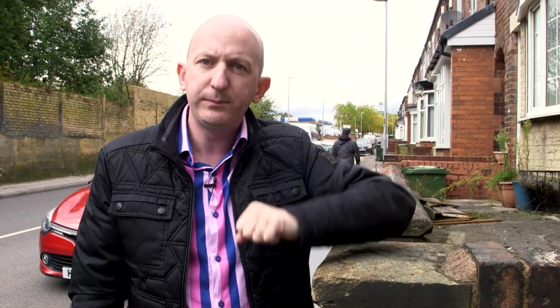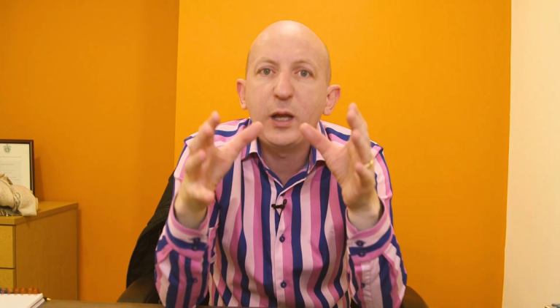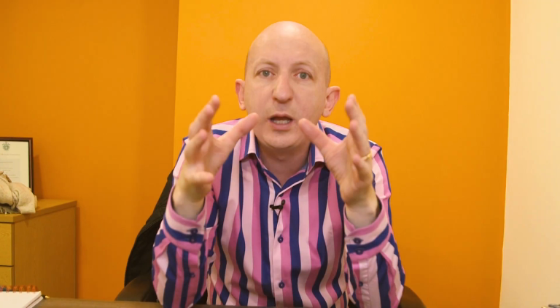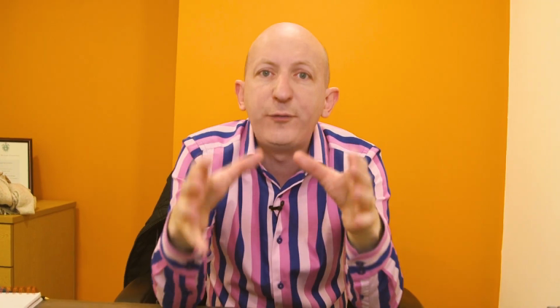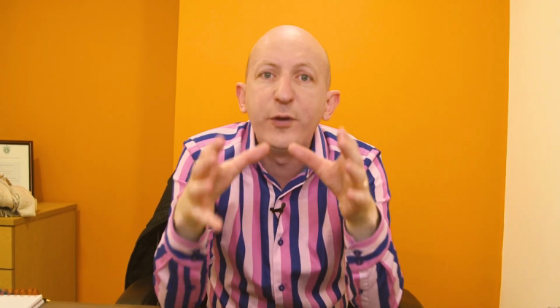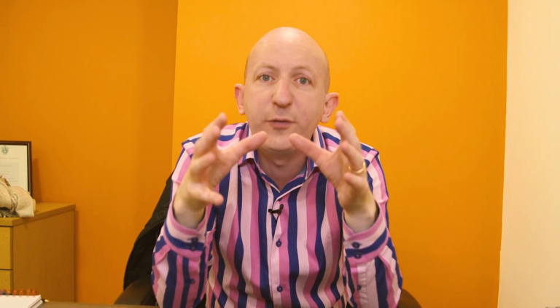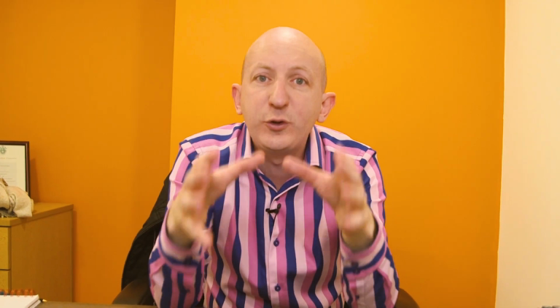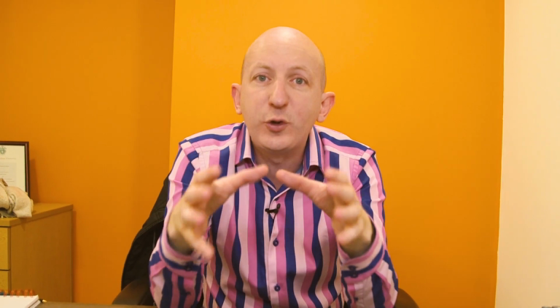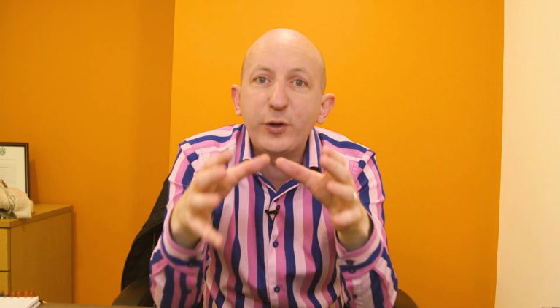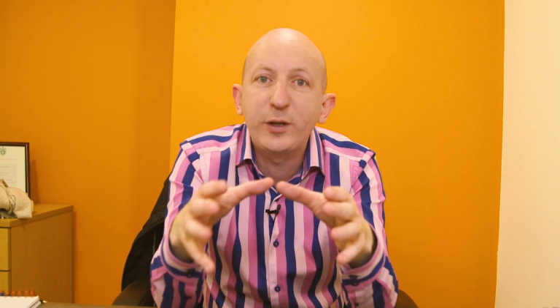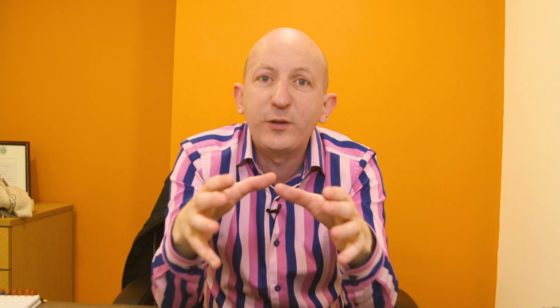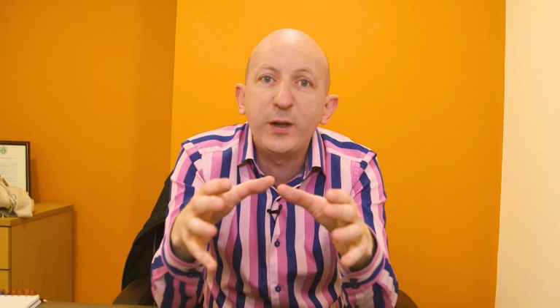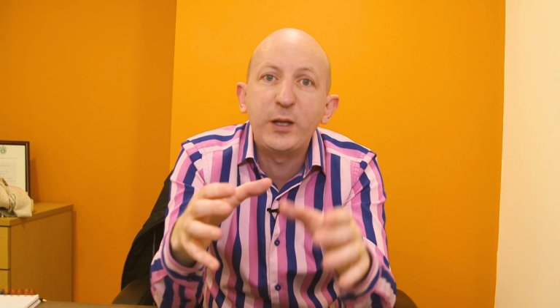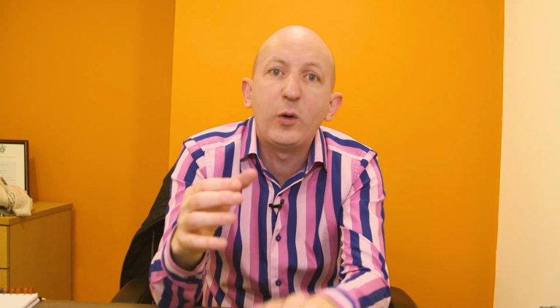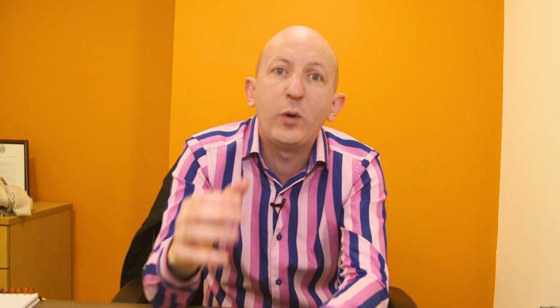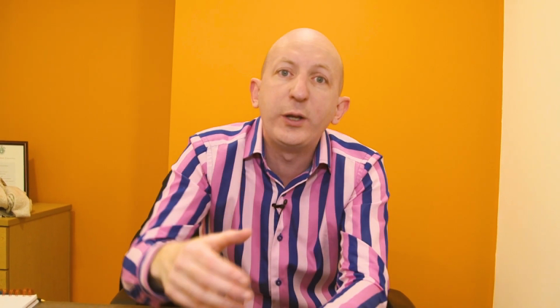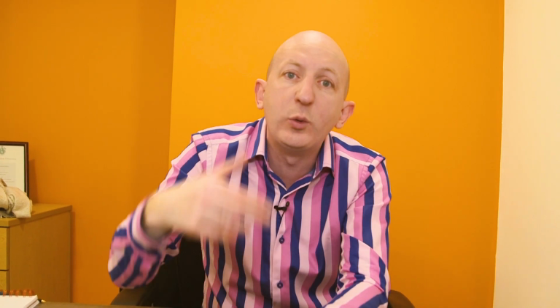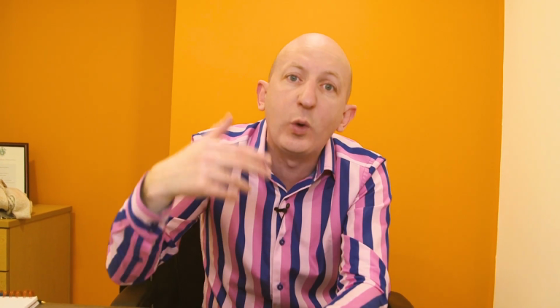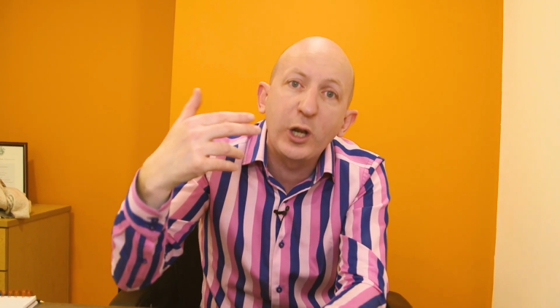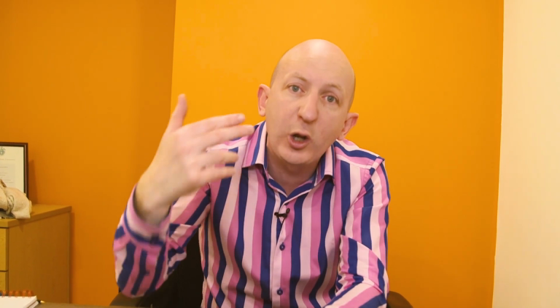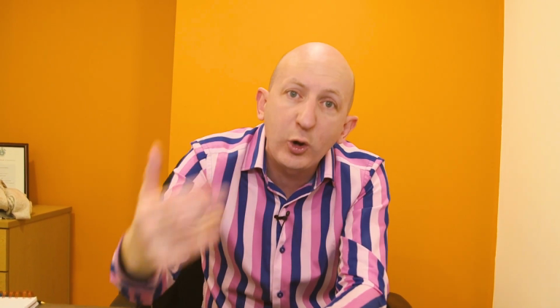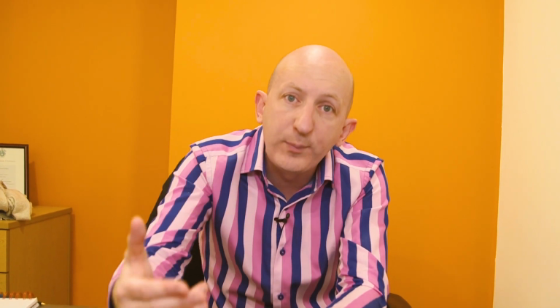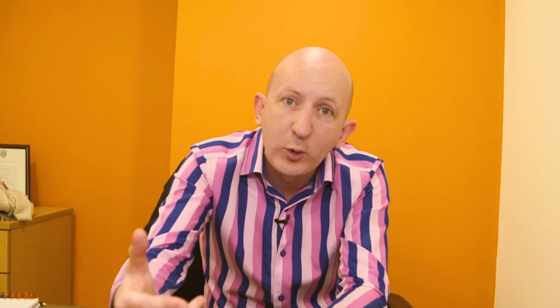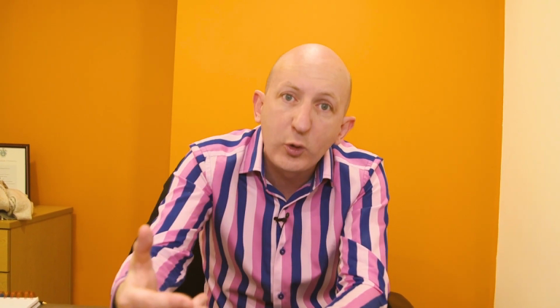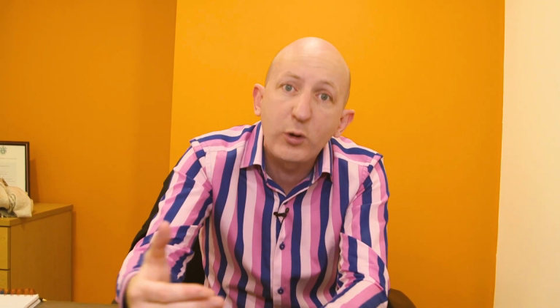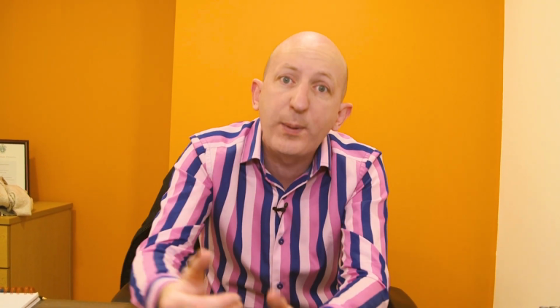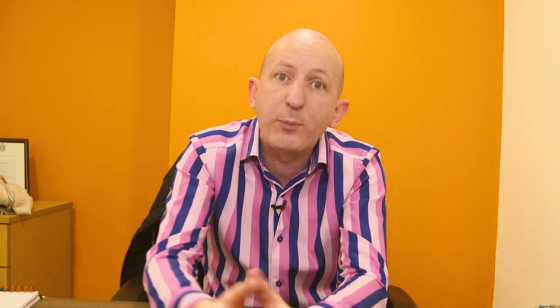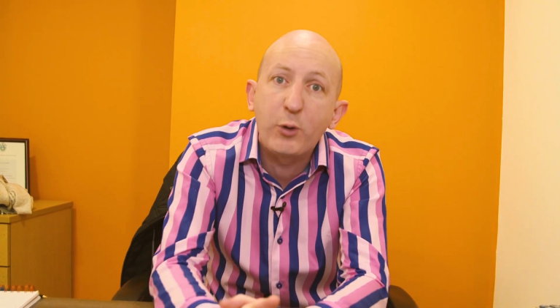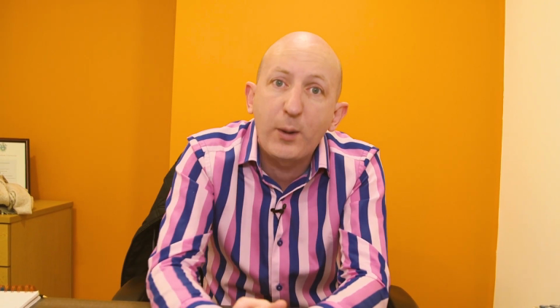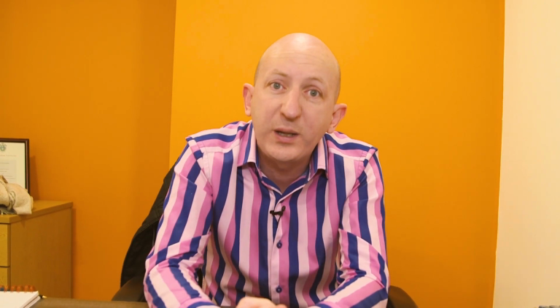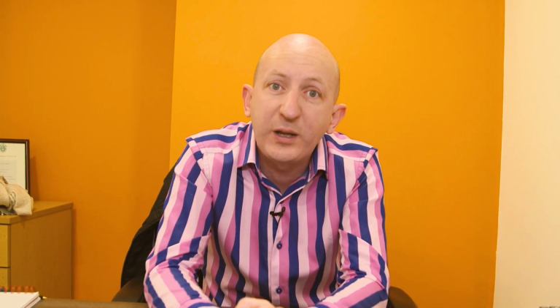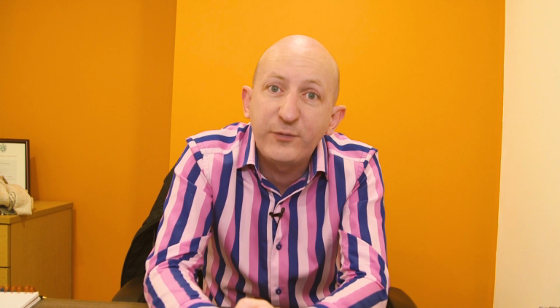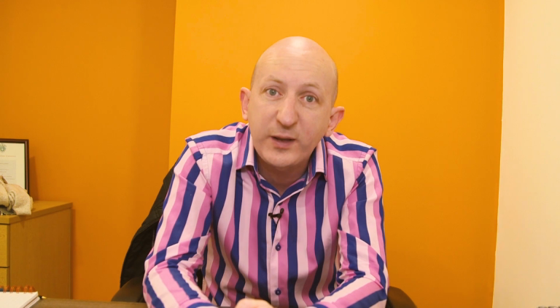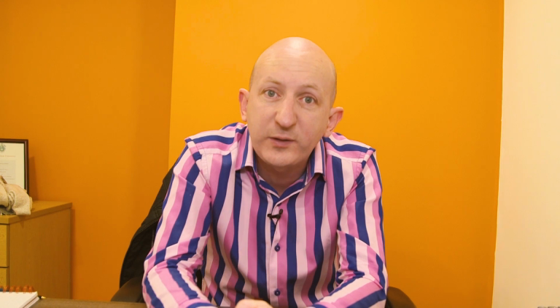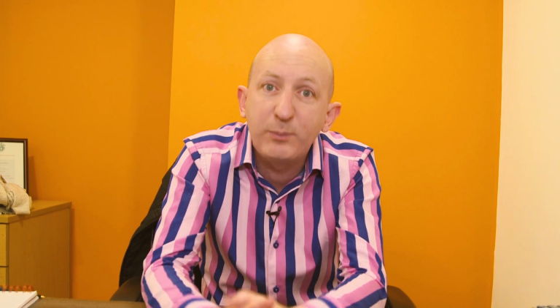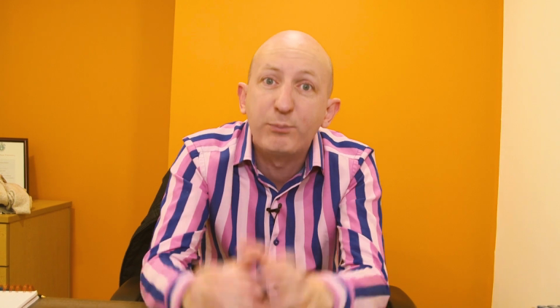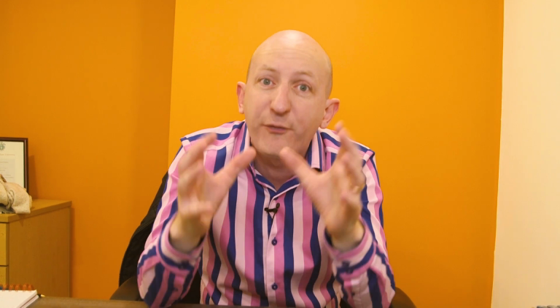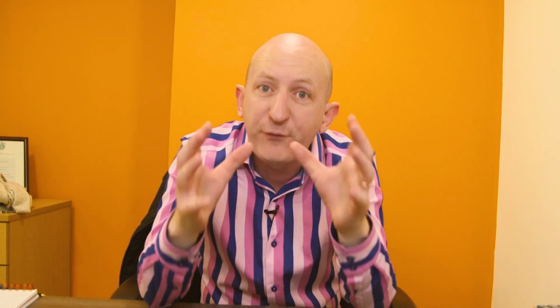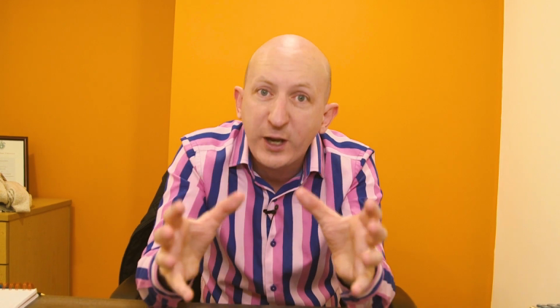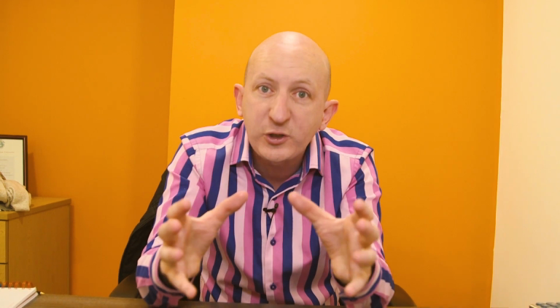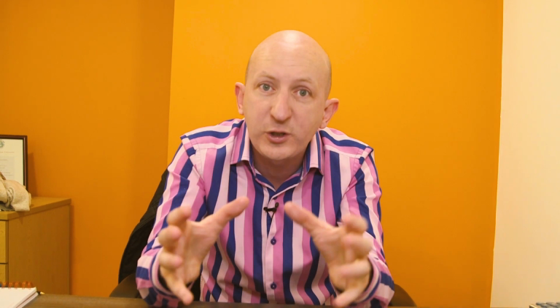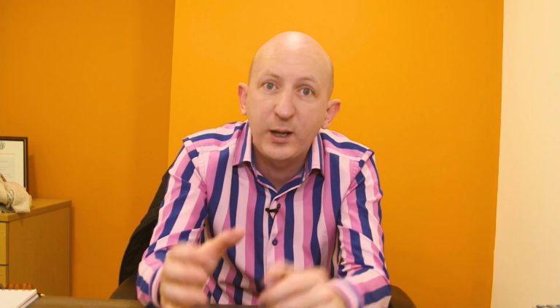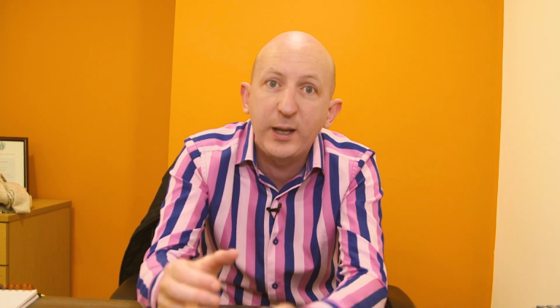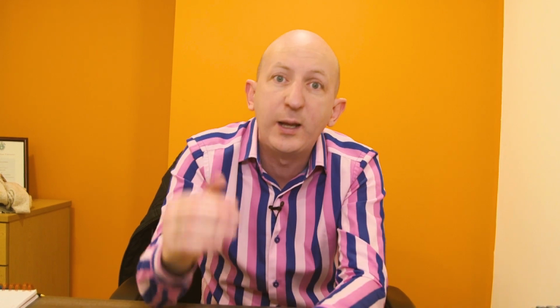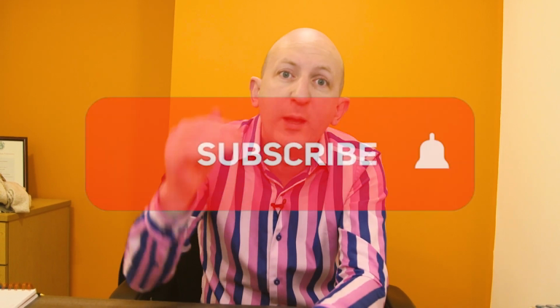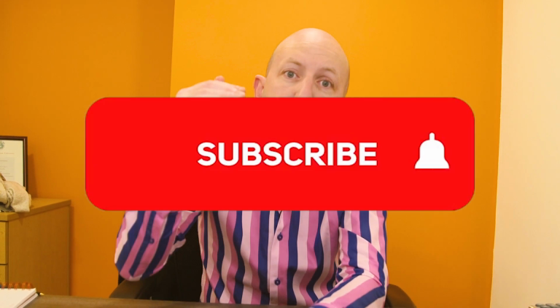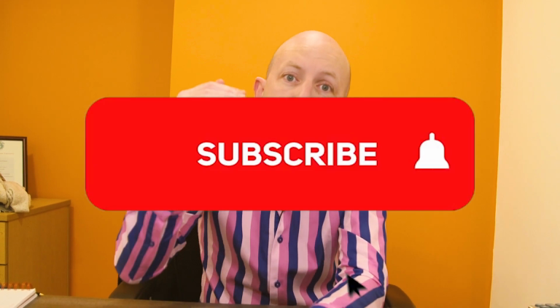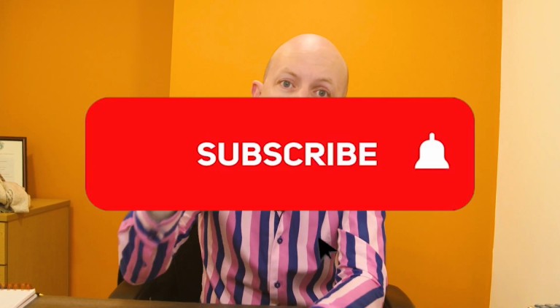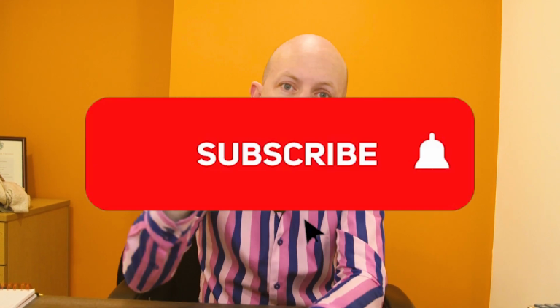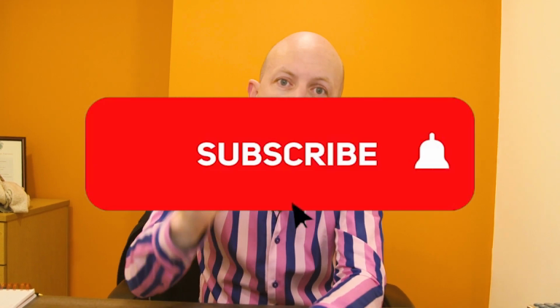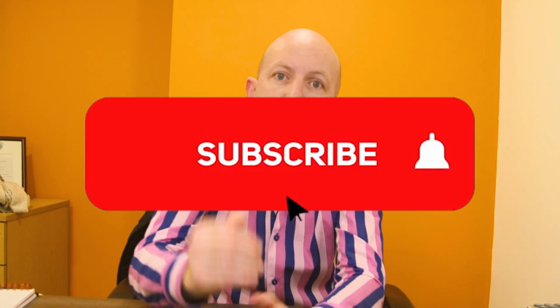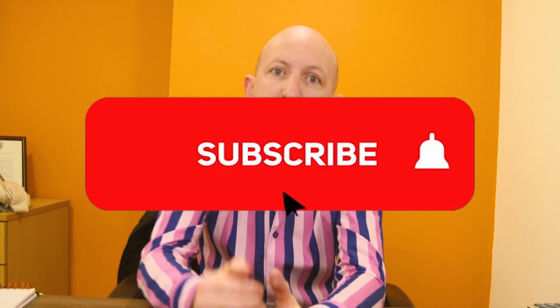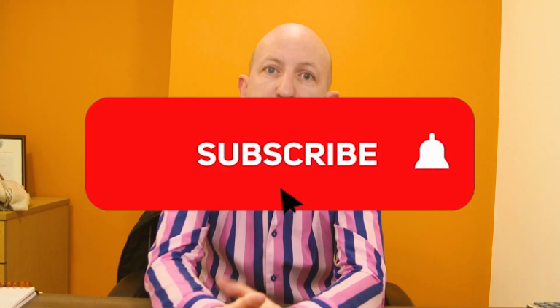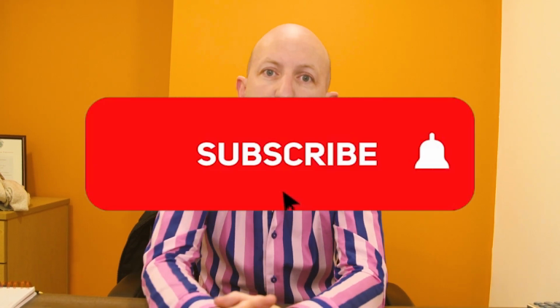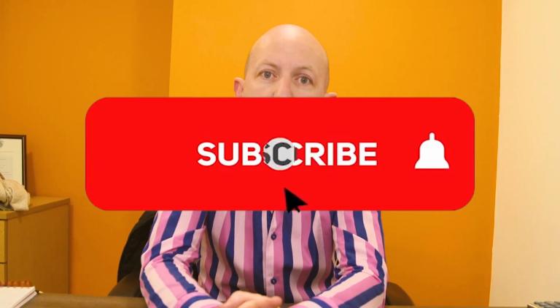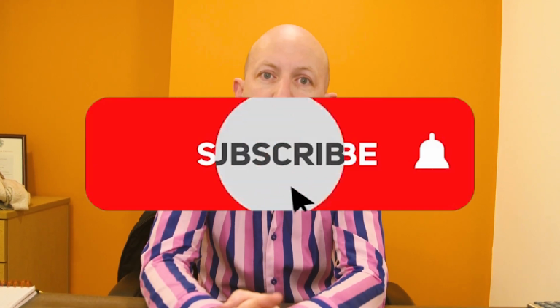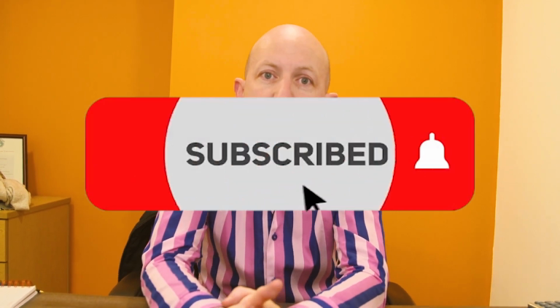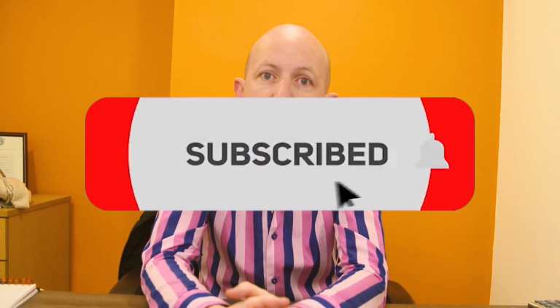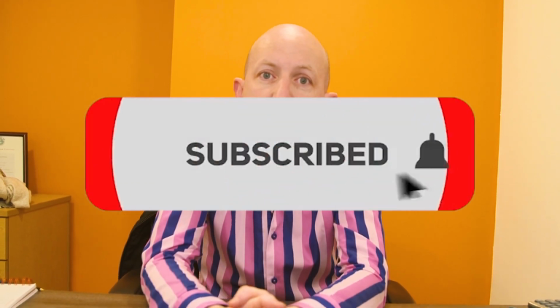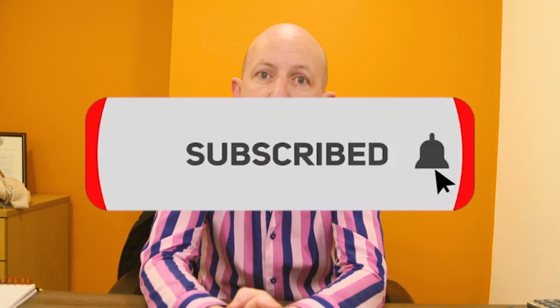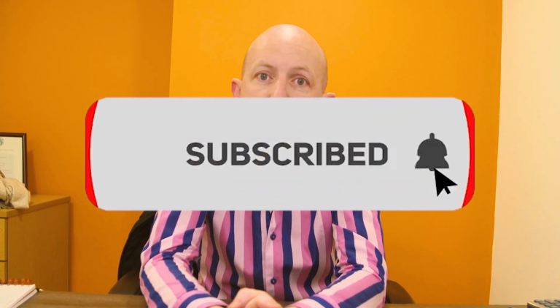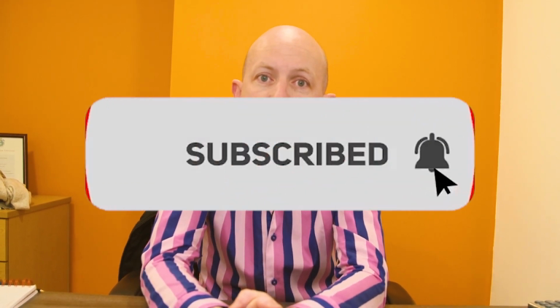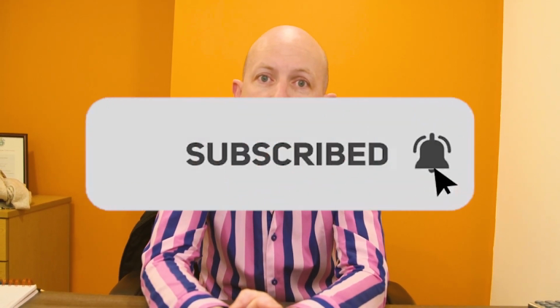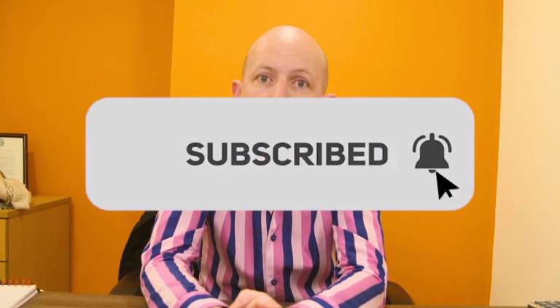If you've enjoyed this video and you want to learn more about property investing professionally, make sure you subscribe to this YouTube channel.